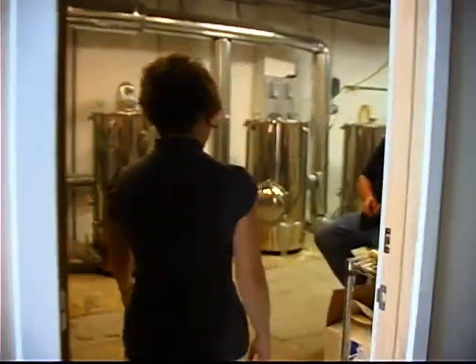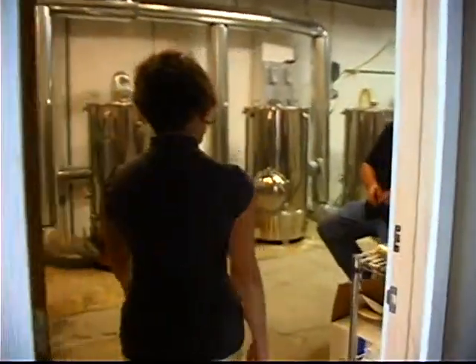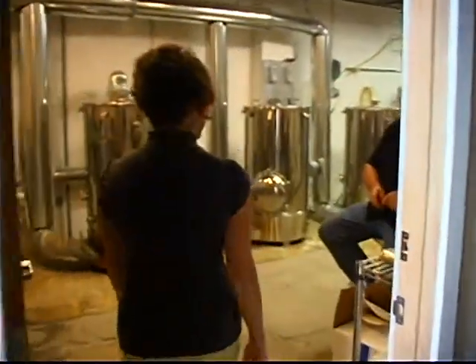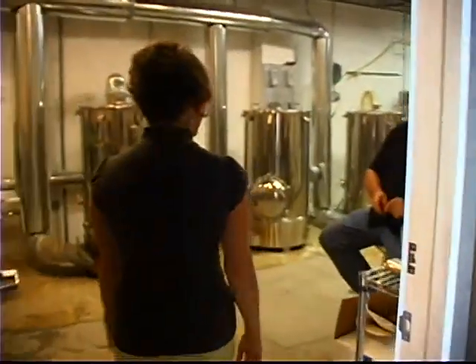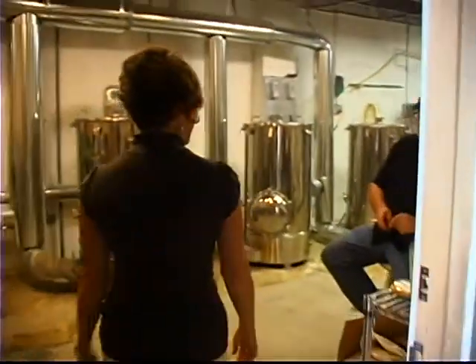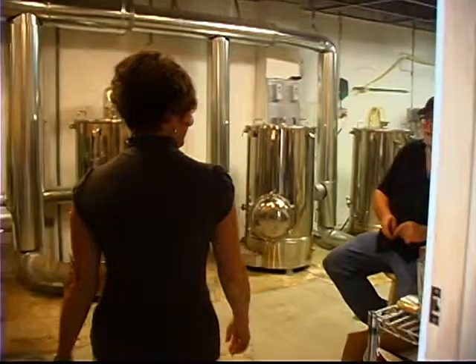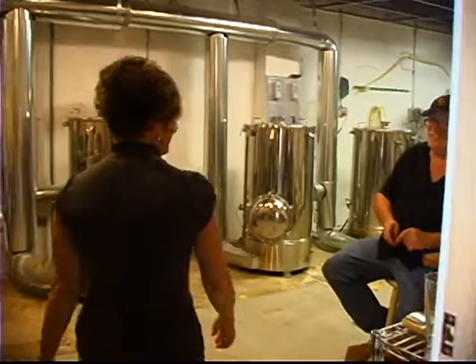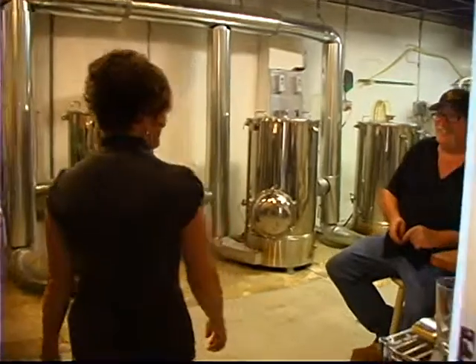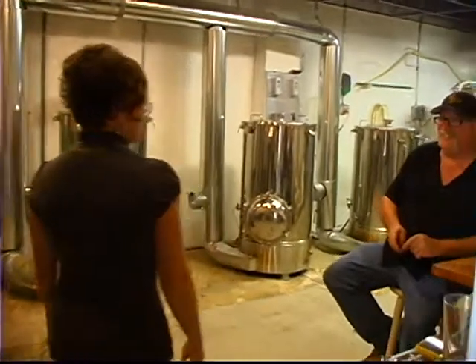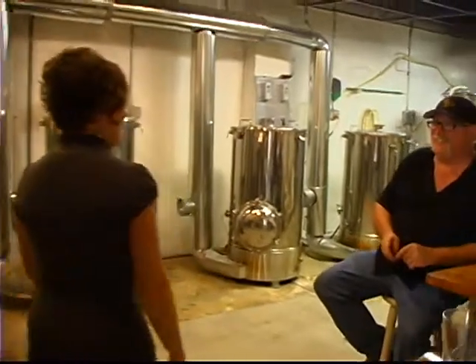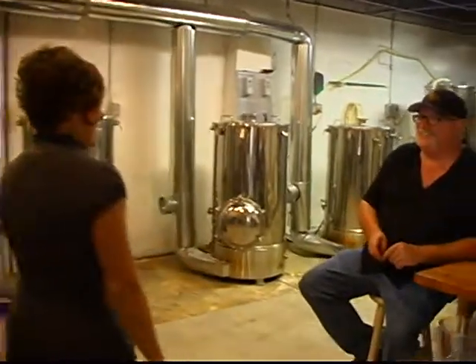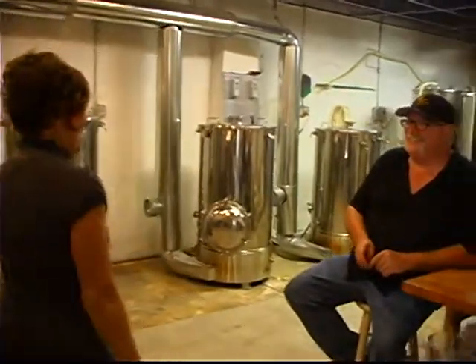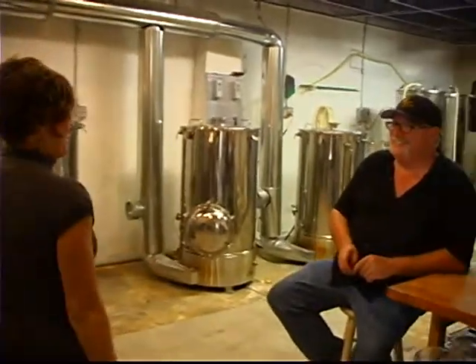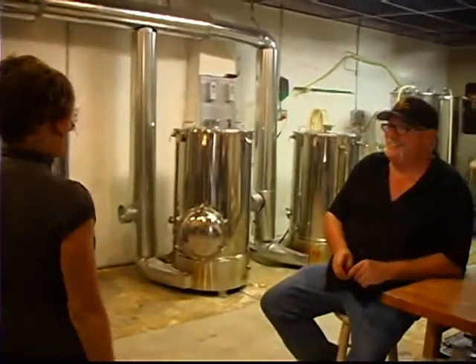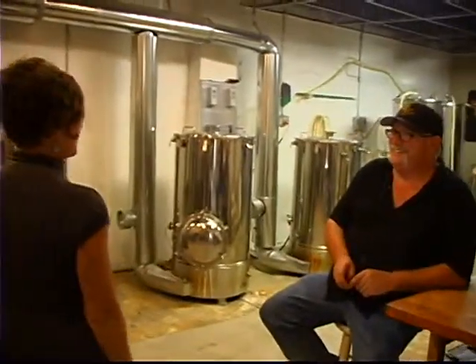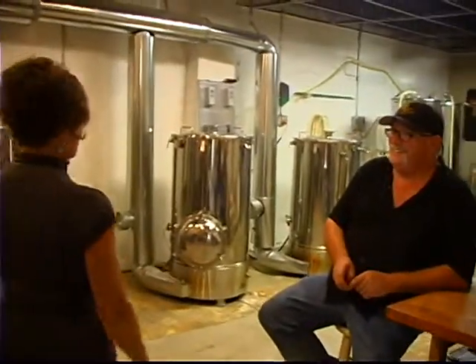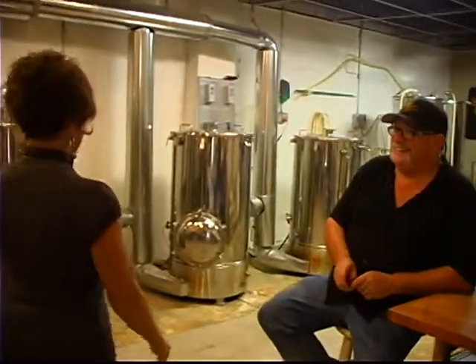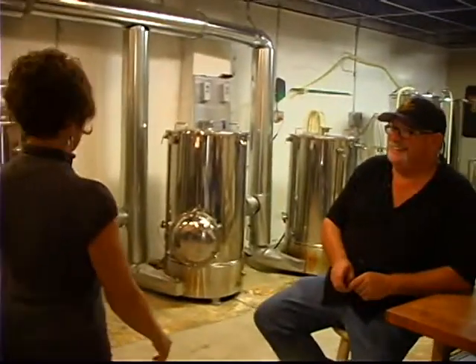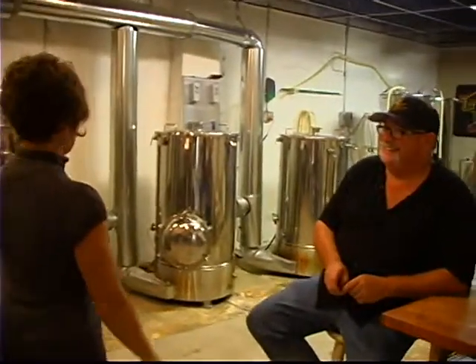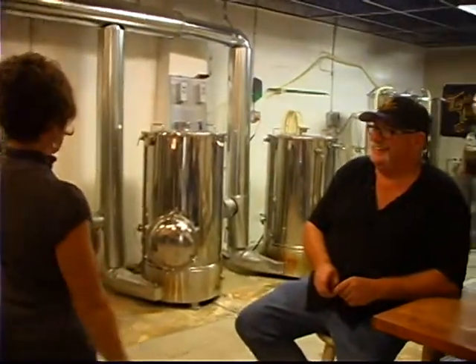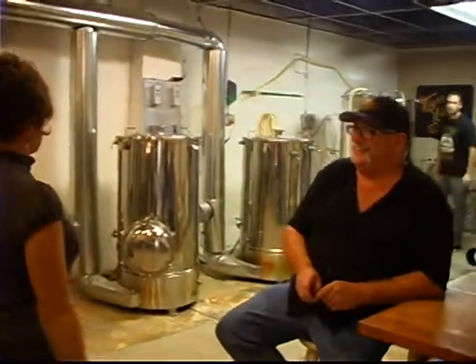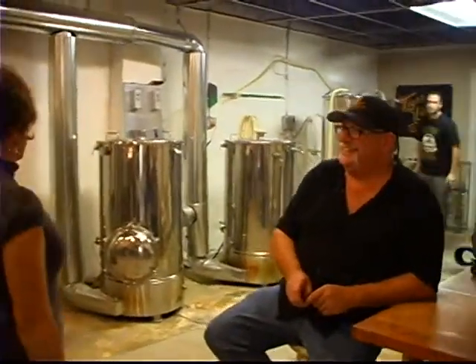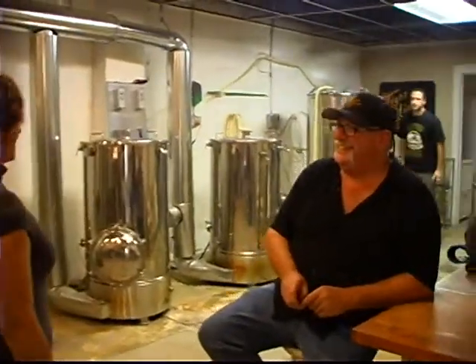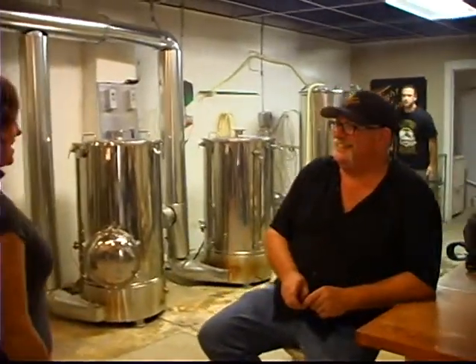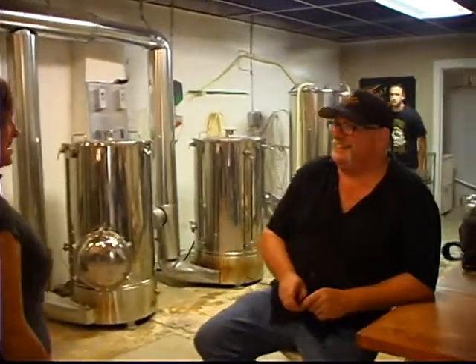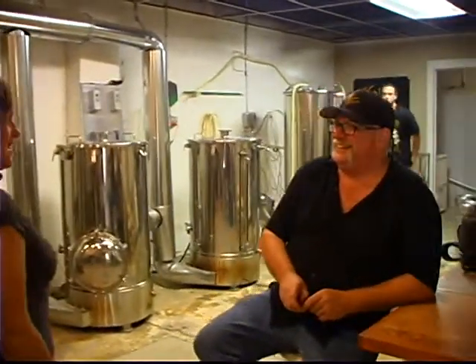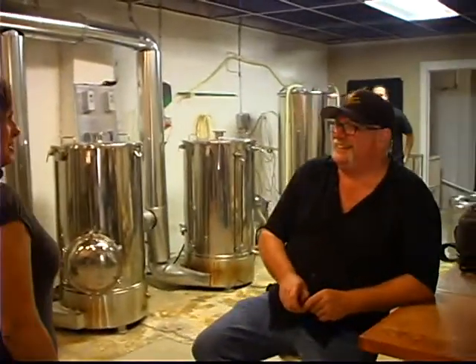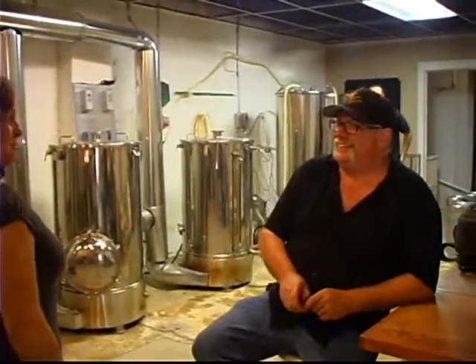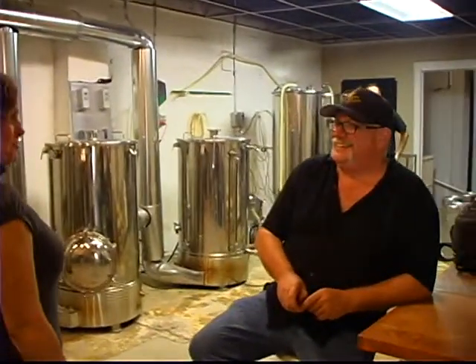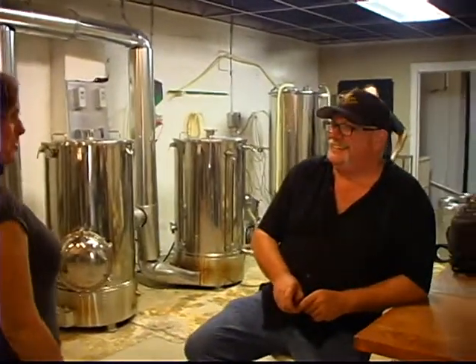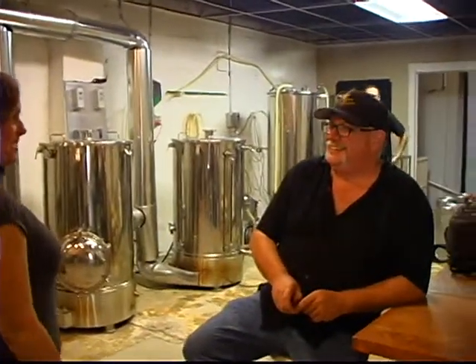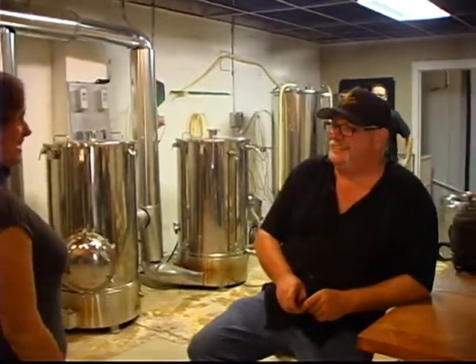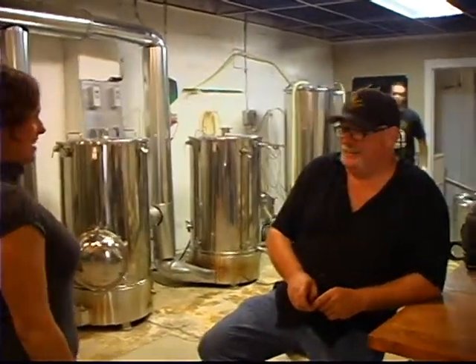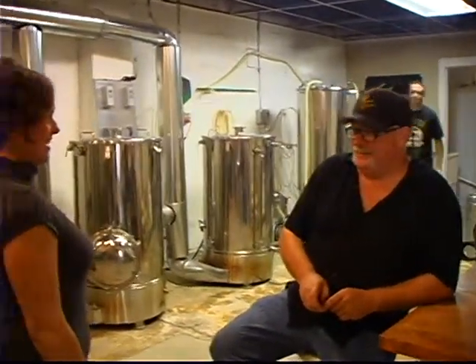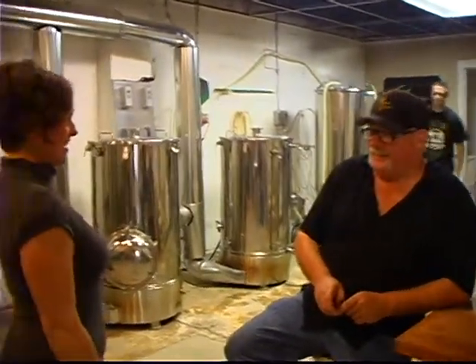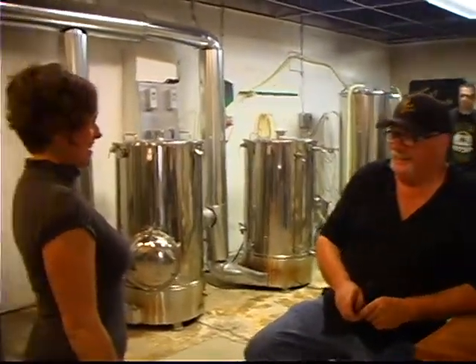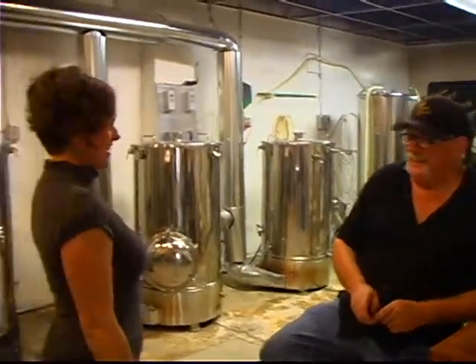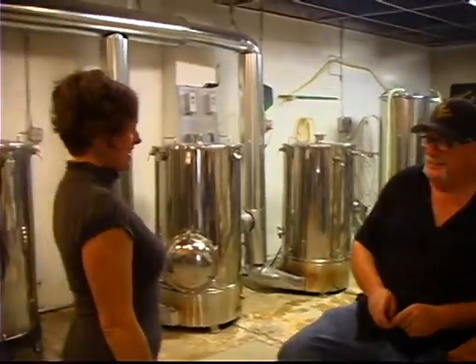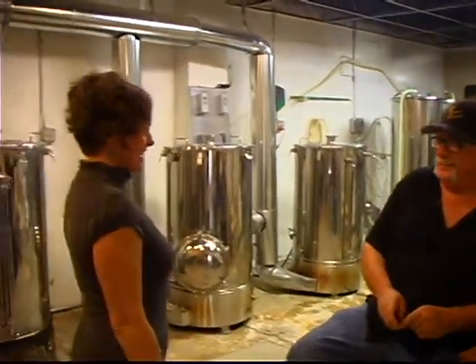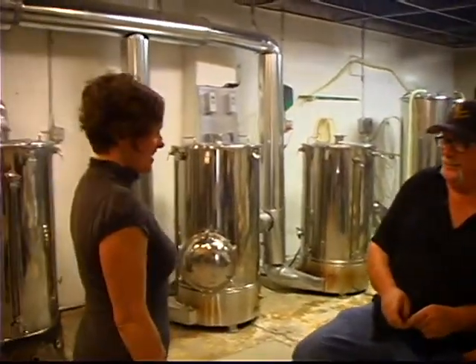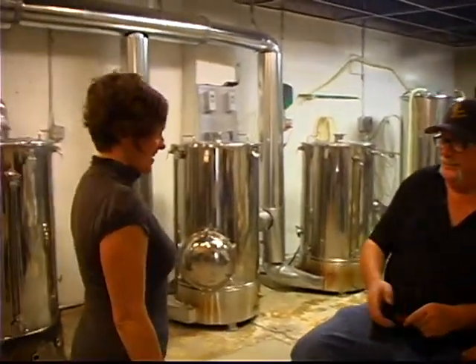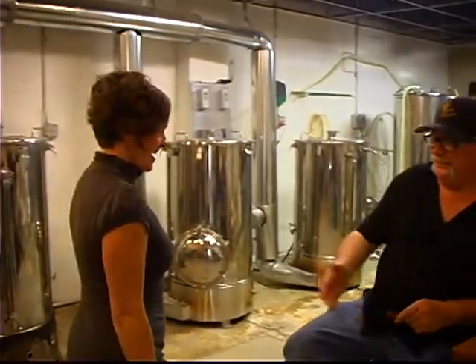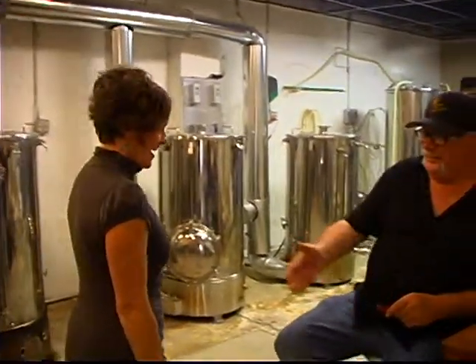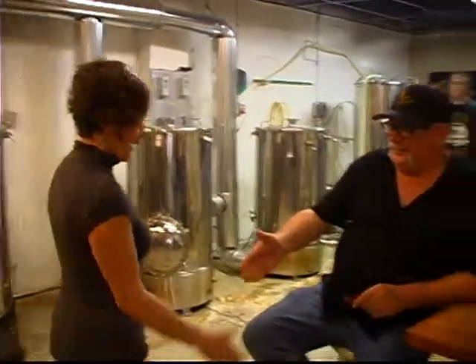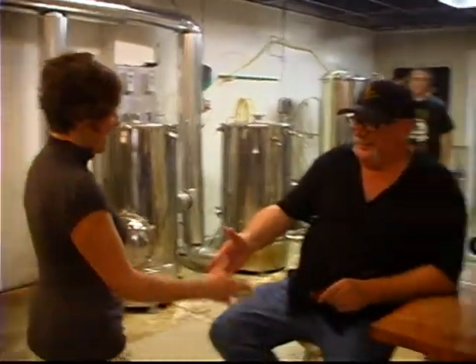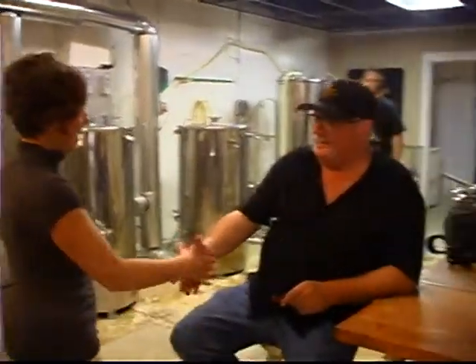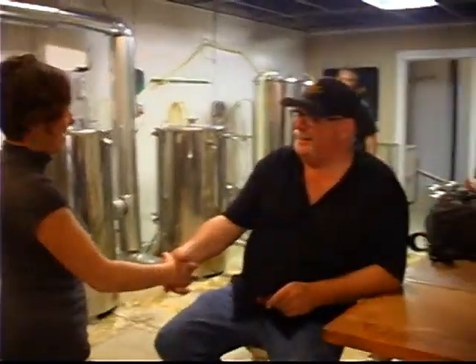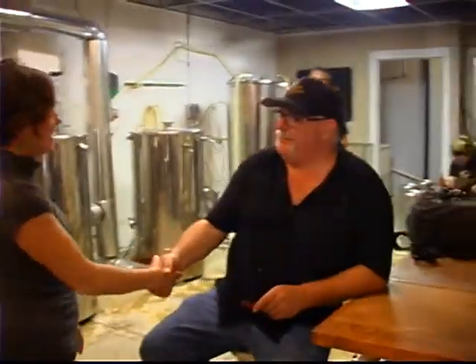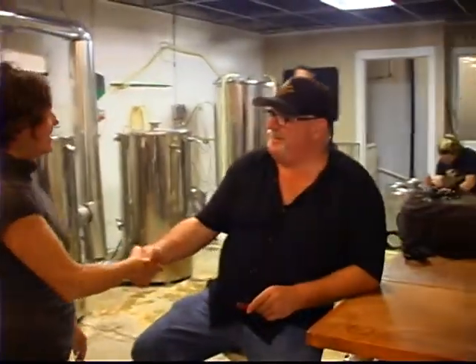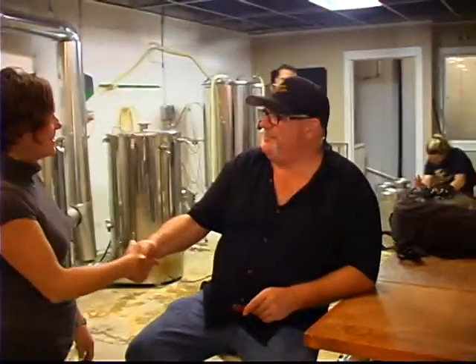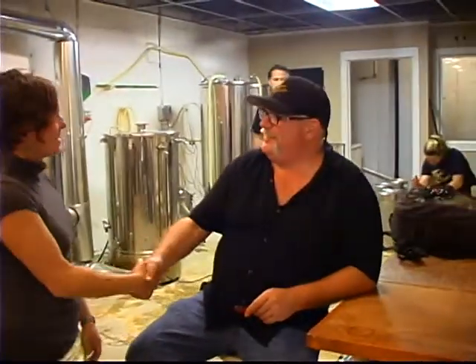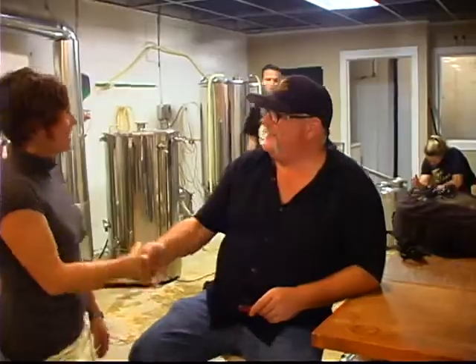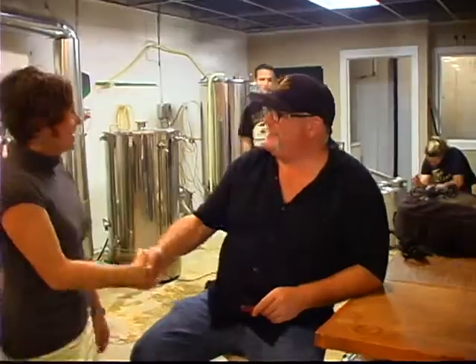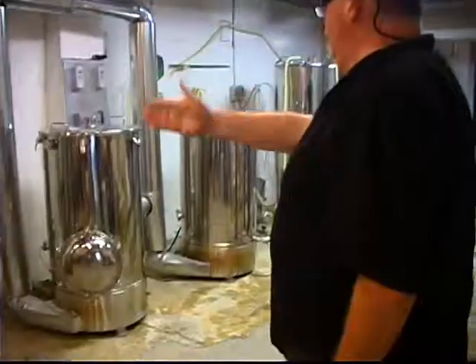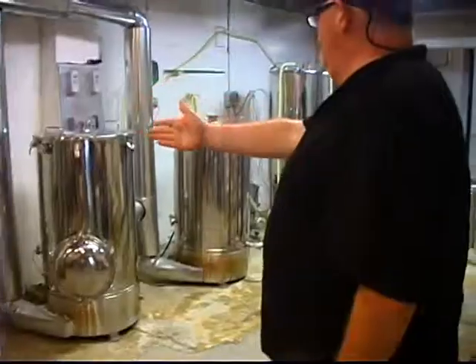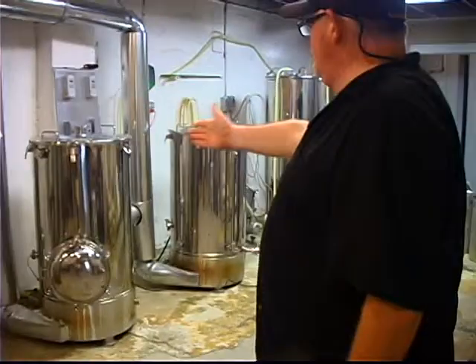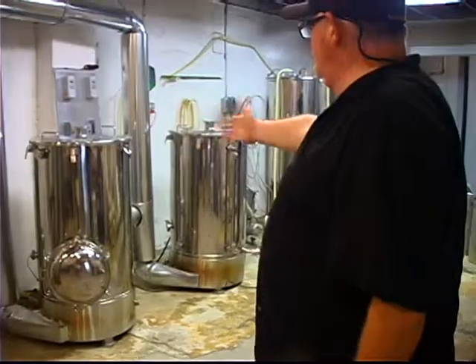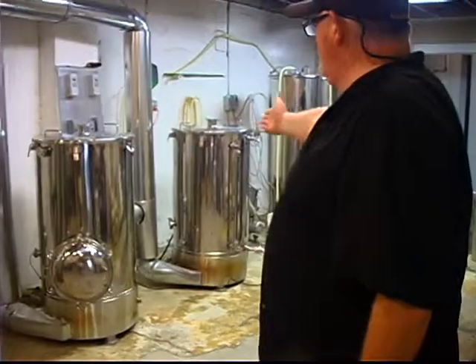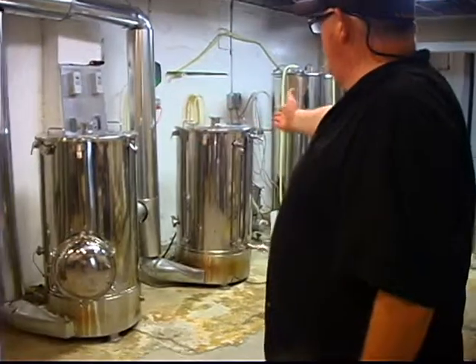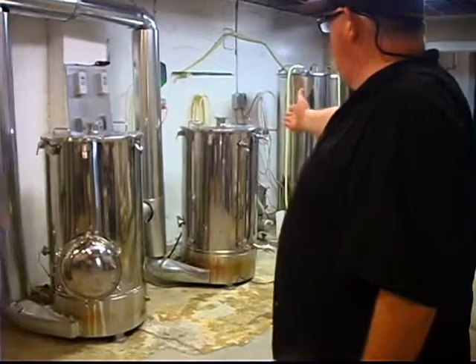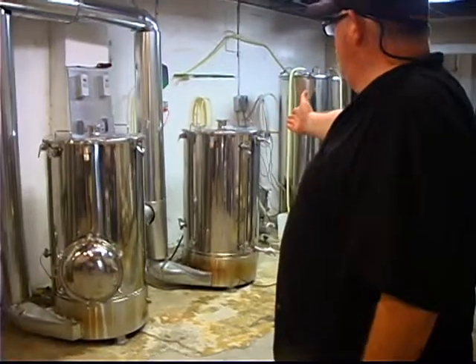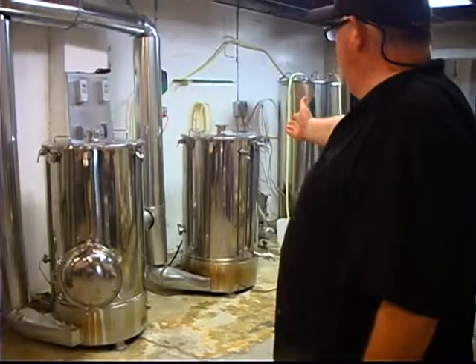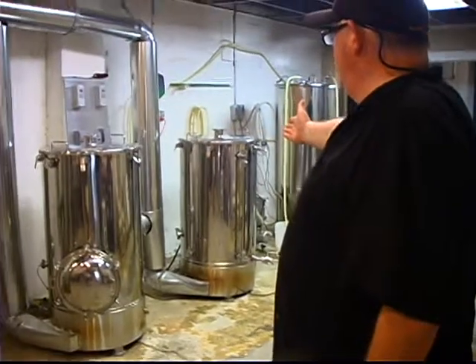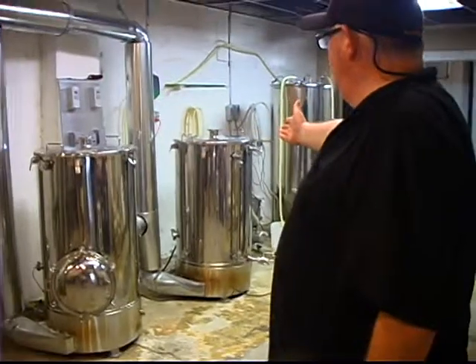Hi there. Hi, how are you? I'm good. I think I'm at Tight Lines Brewery. You're at Tight Lines Brewery — you are. I'm Dave Ferris. This is where we brew beer.